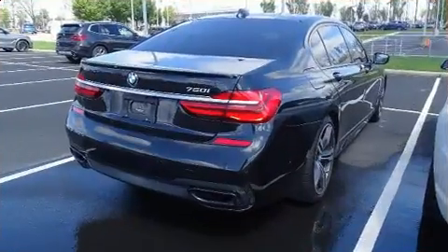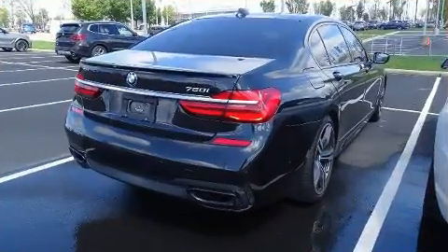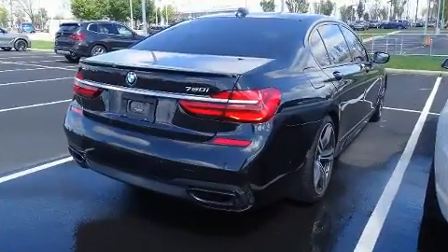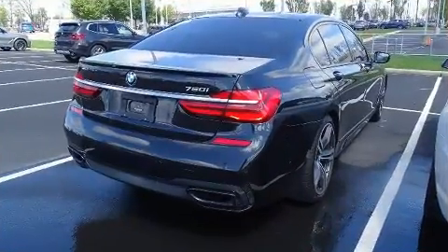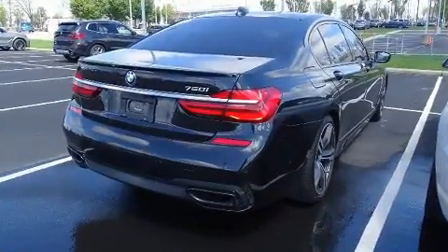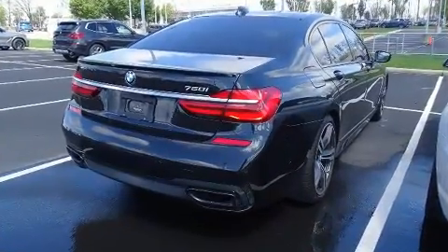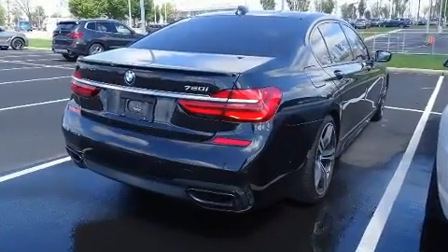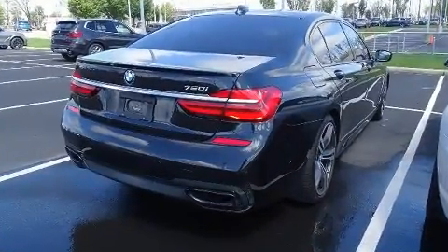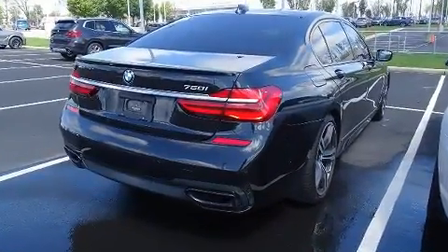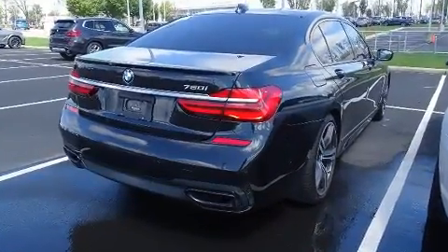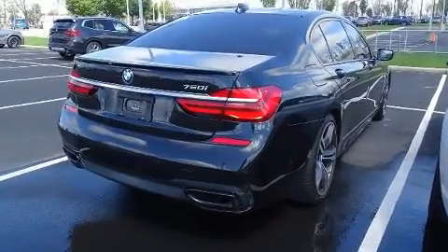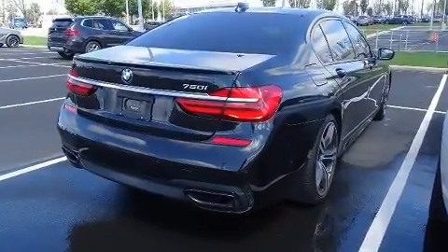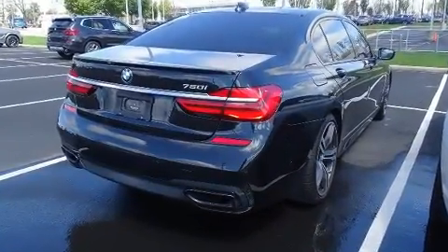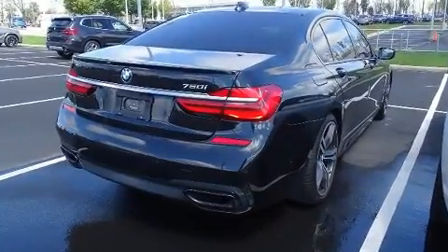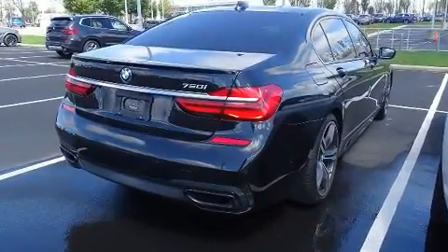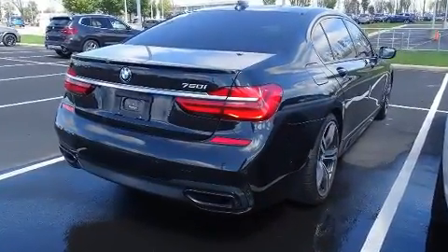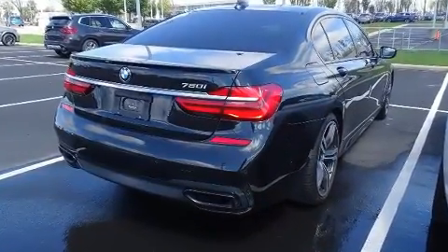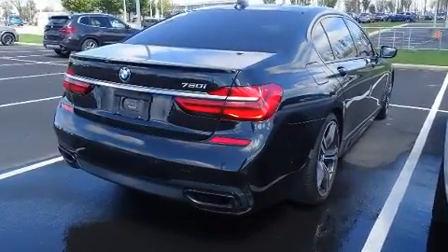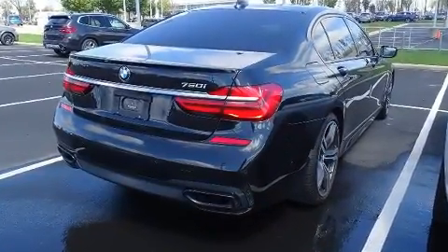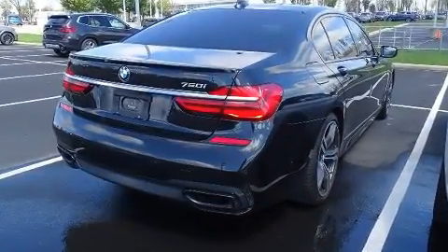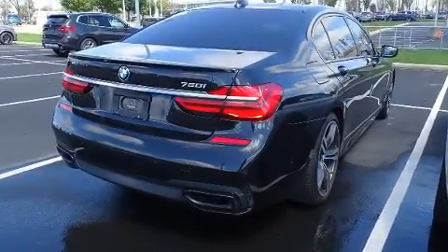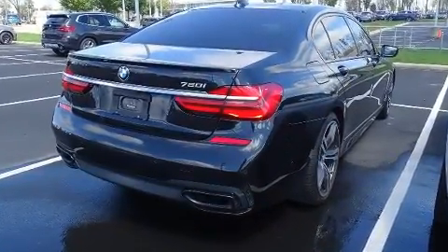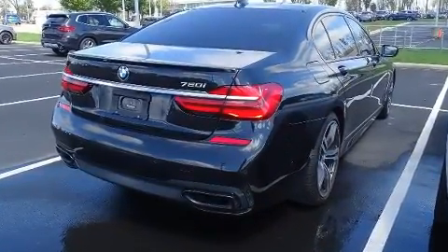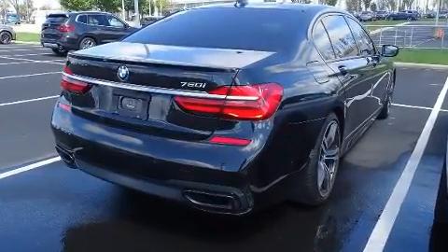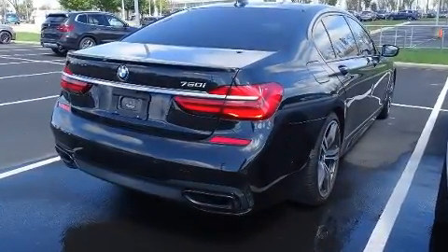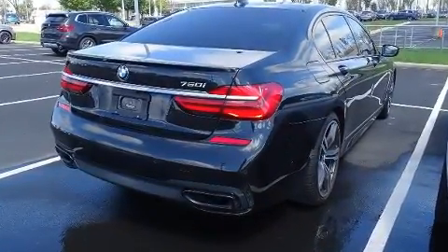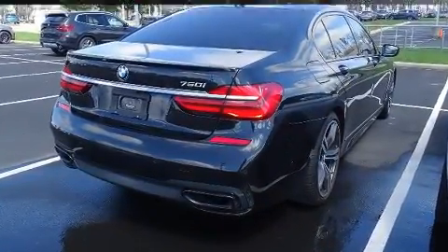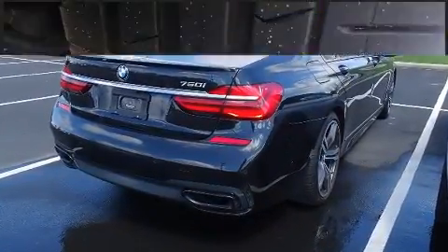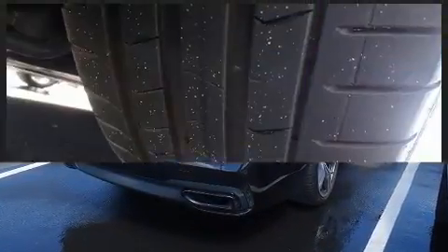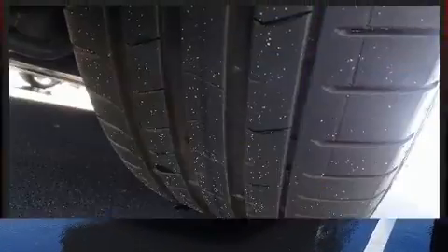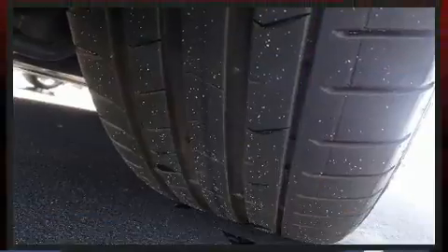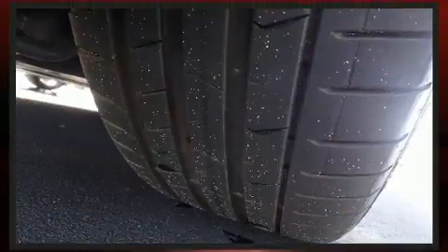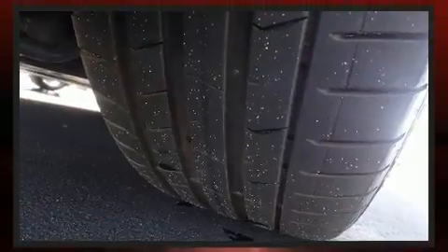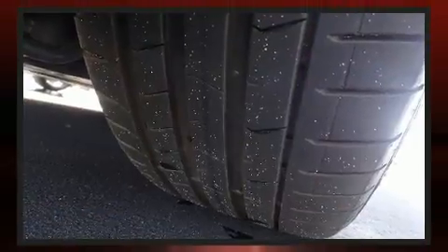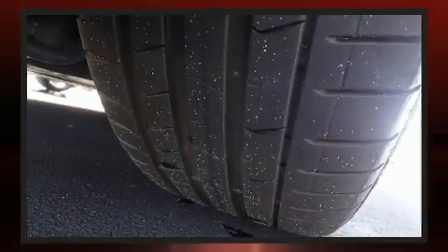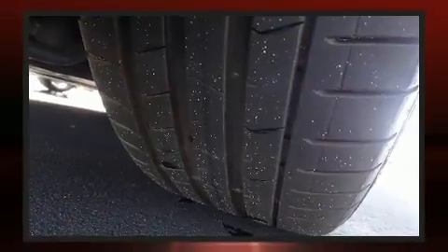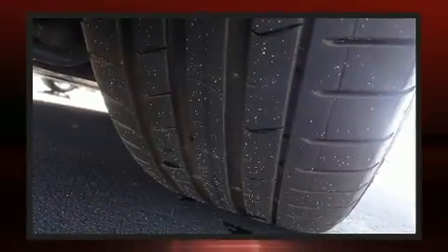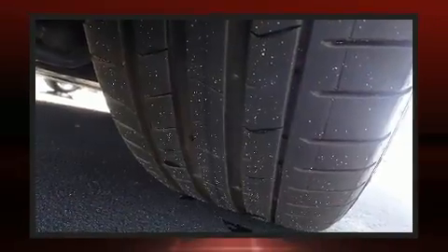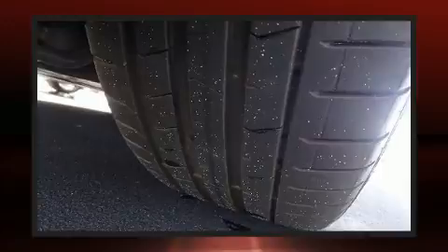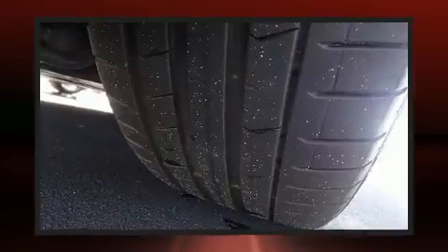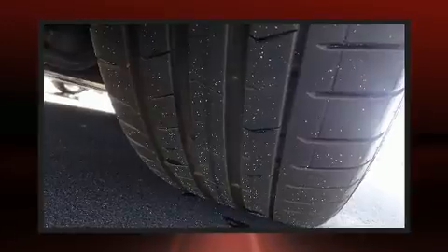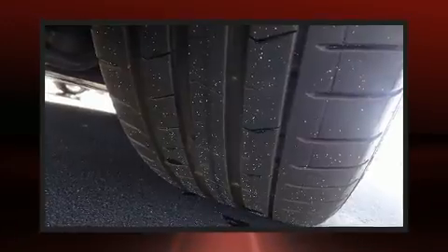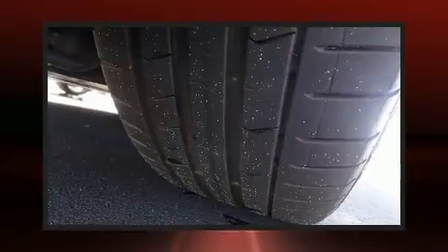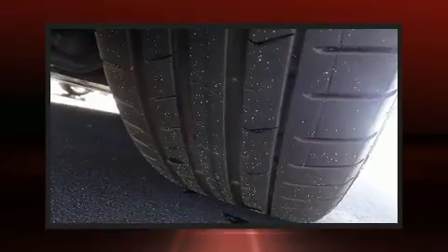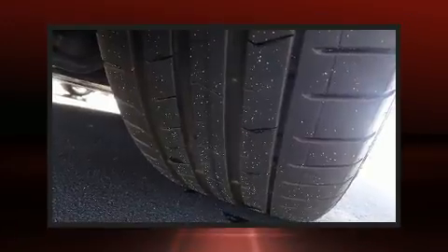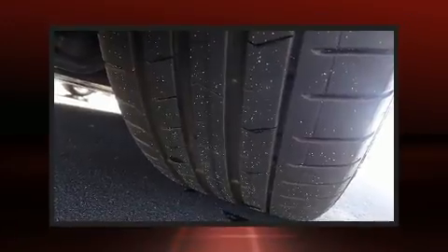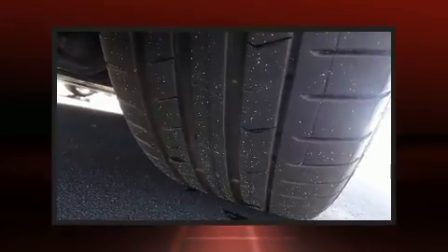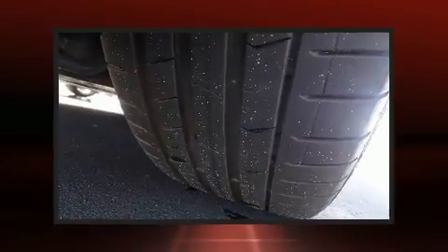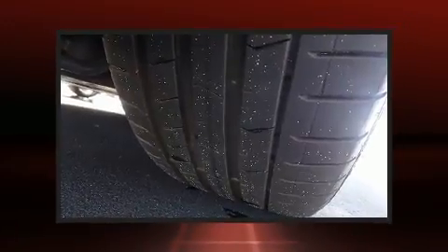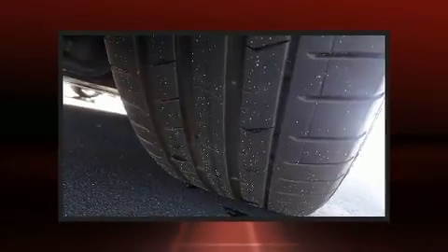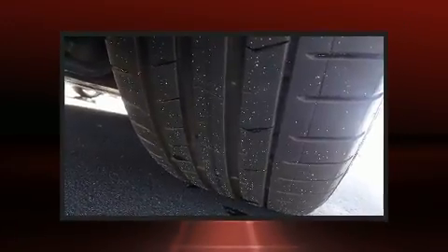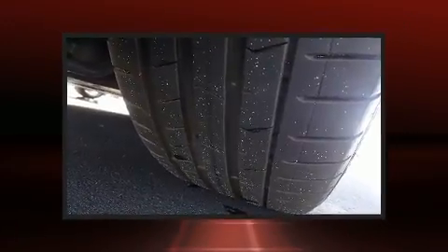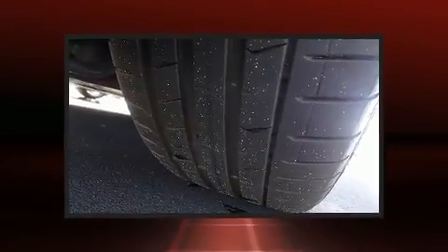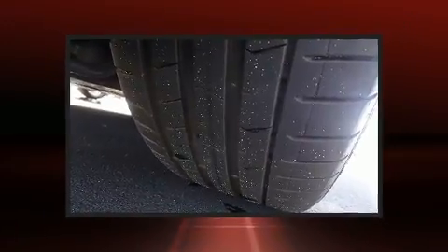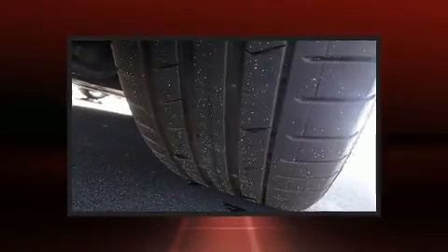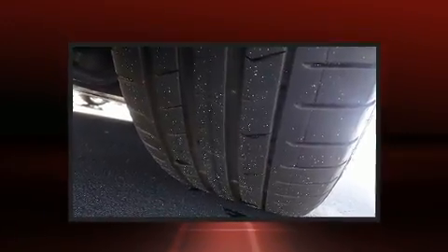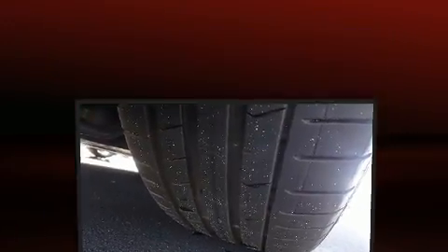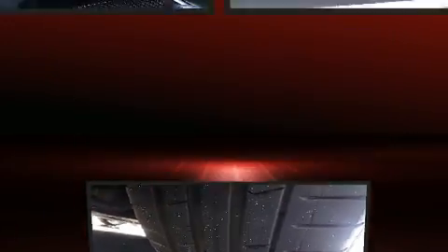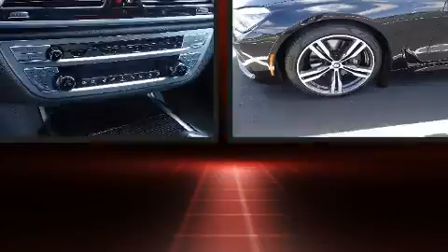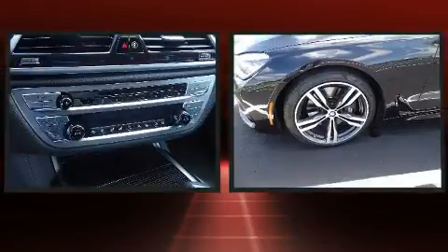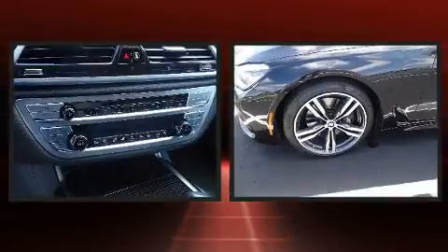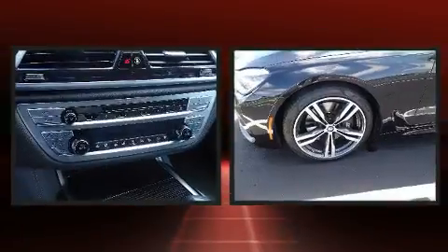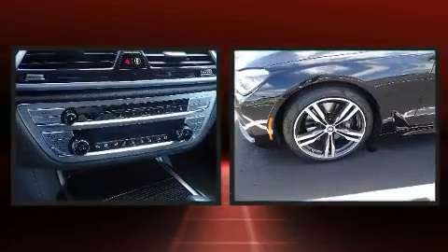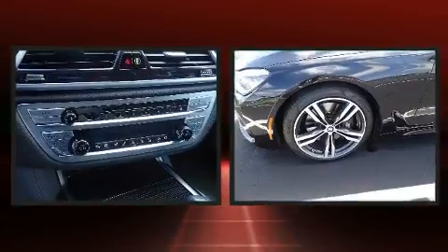It includes leather upholstery, power trunk closing assist, power door mirrors and heated door mirrors, and voice-activated navigation.